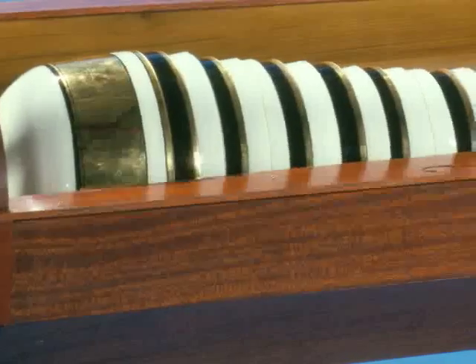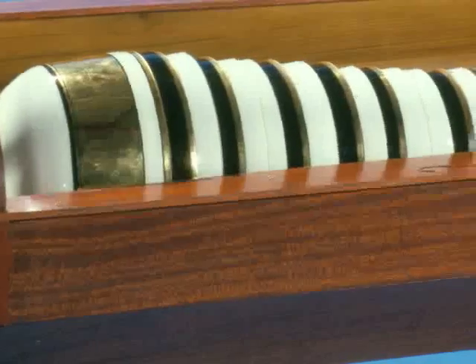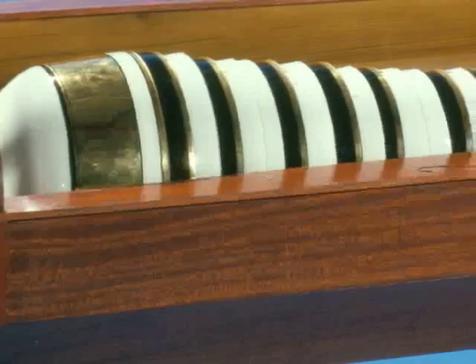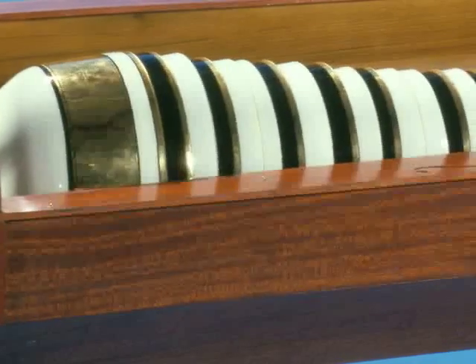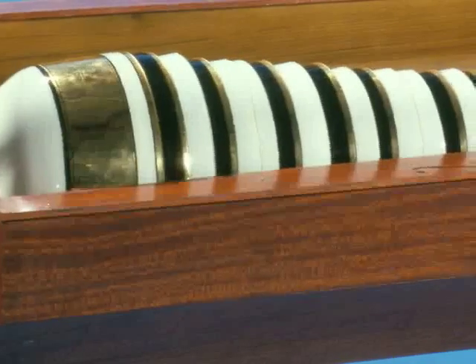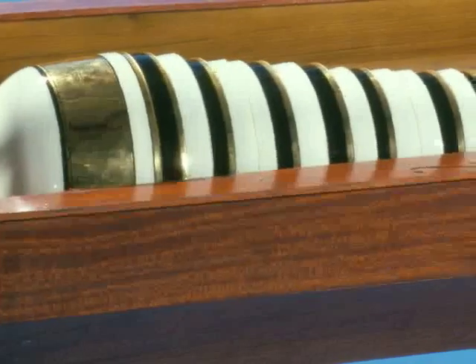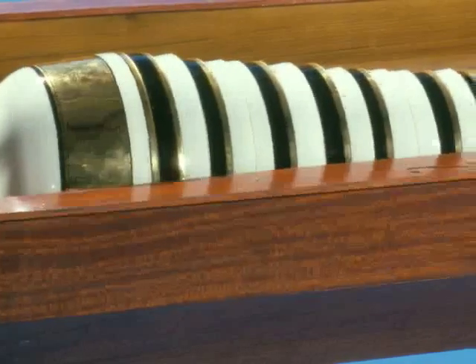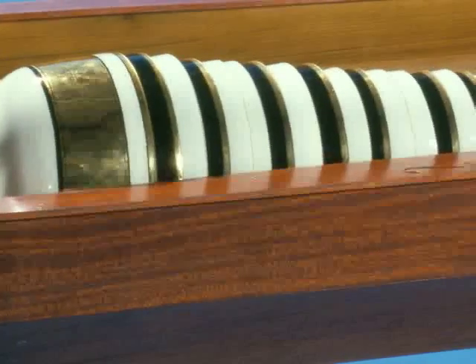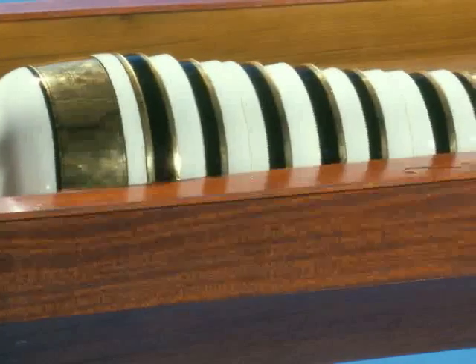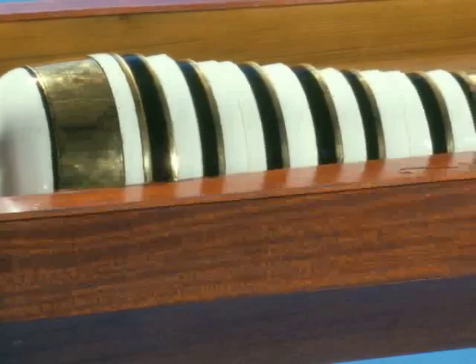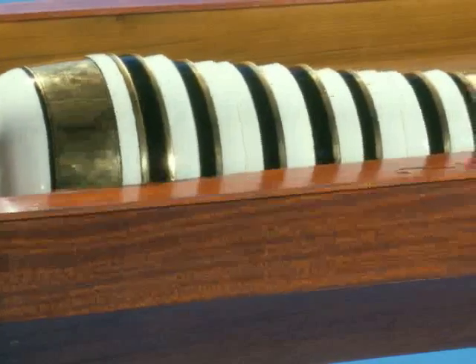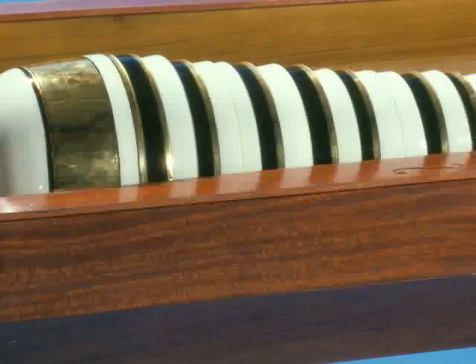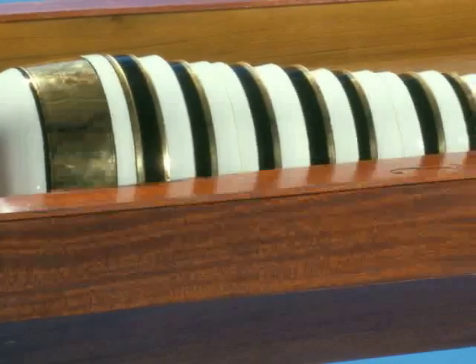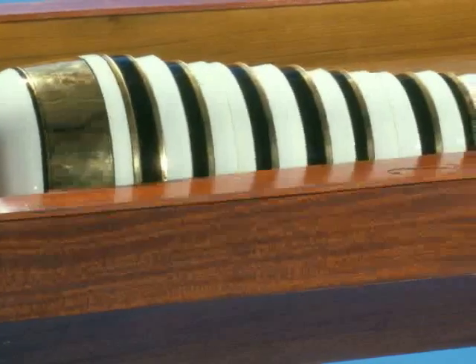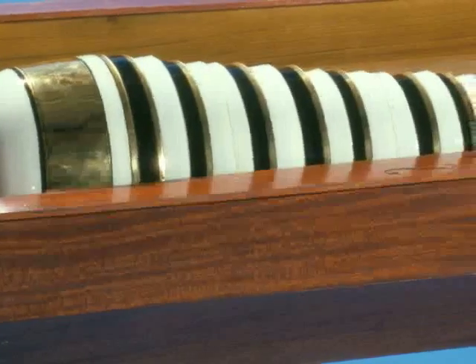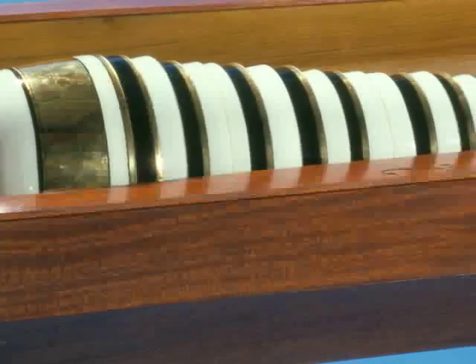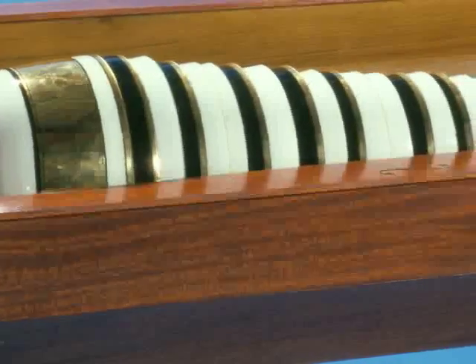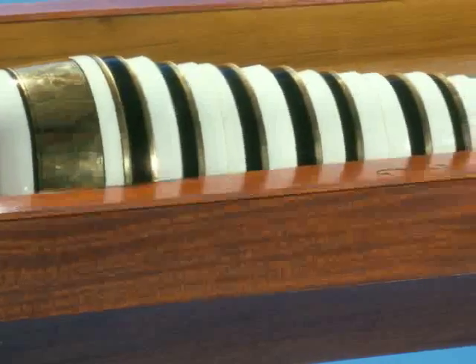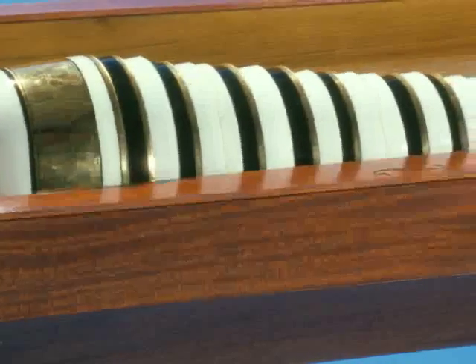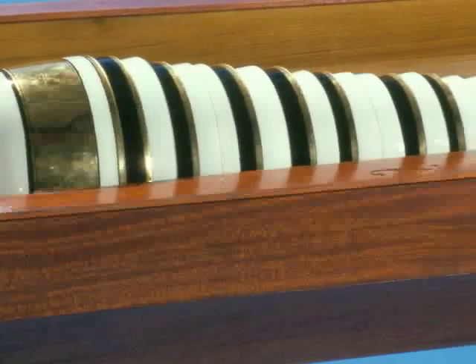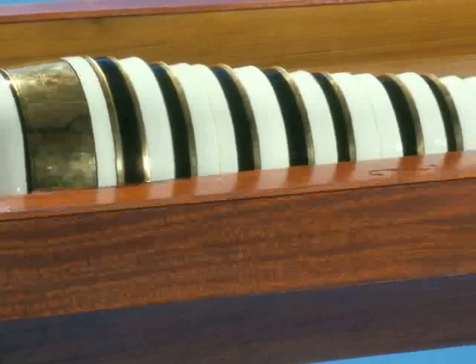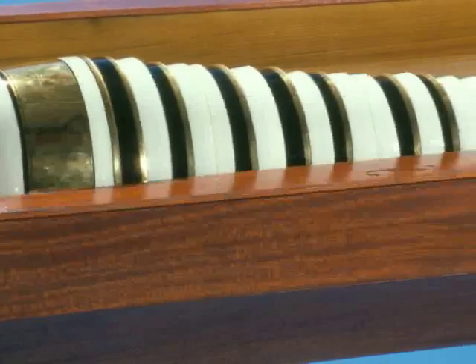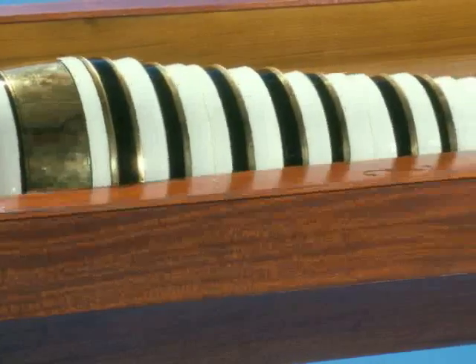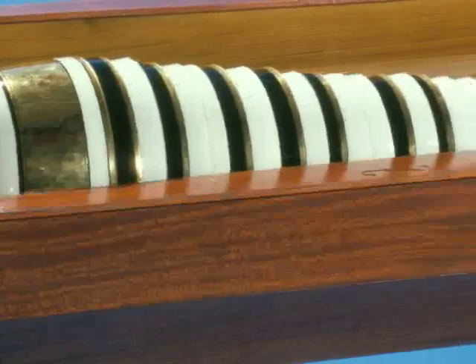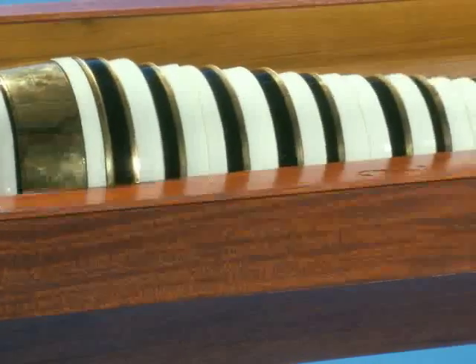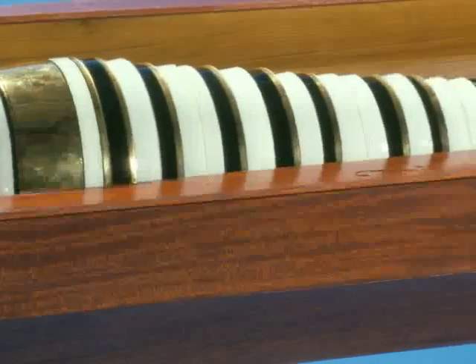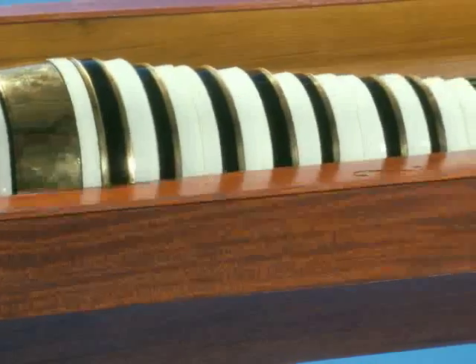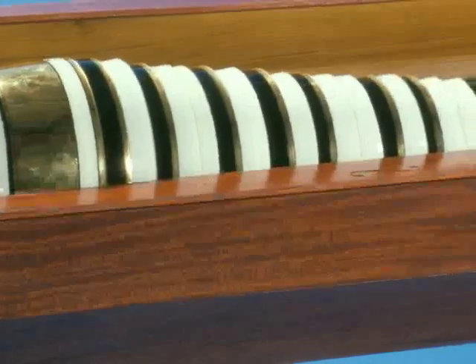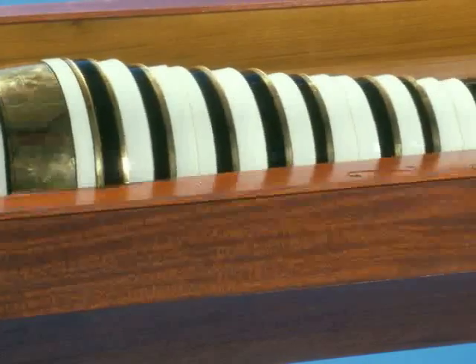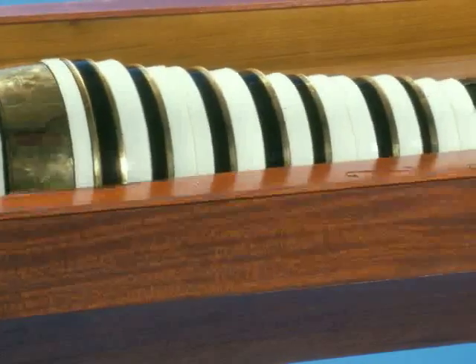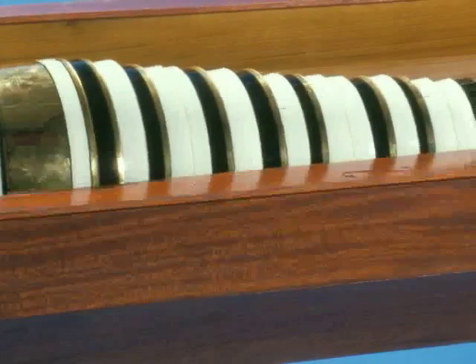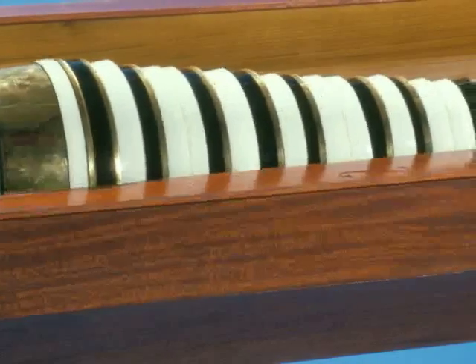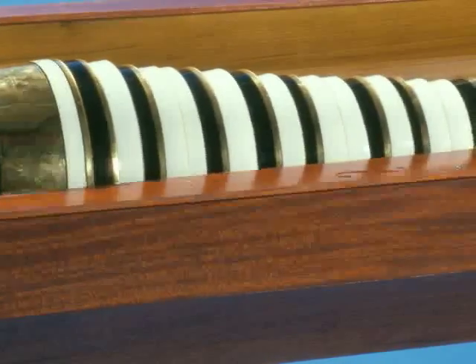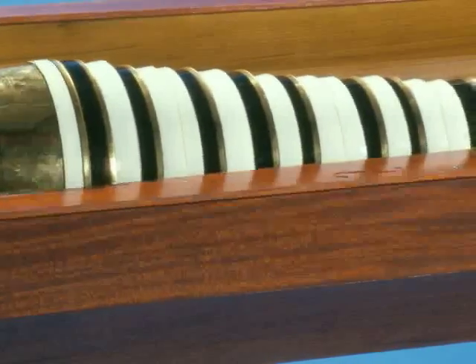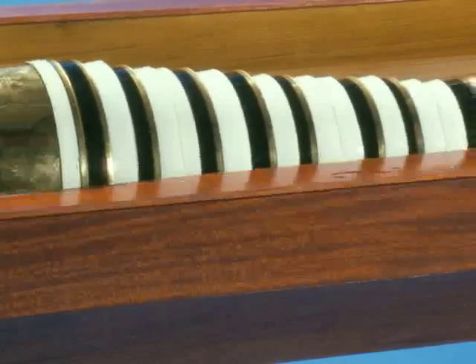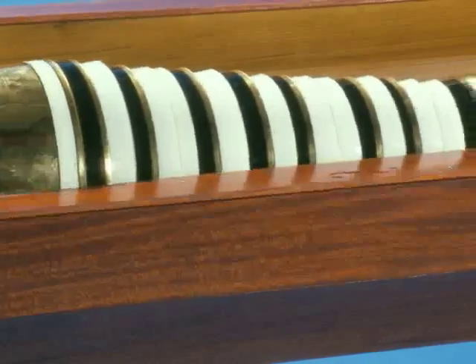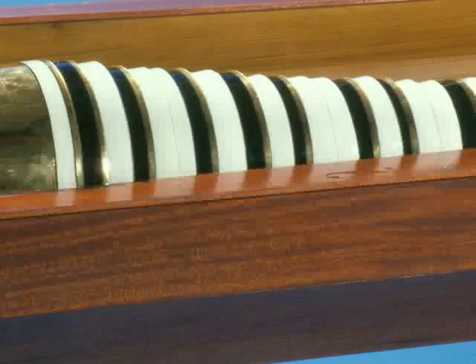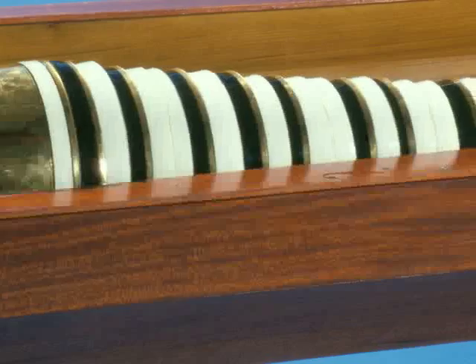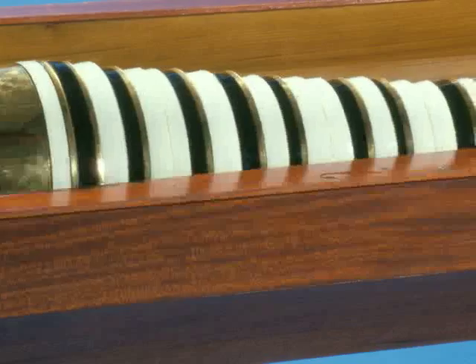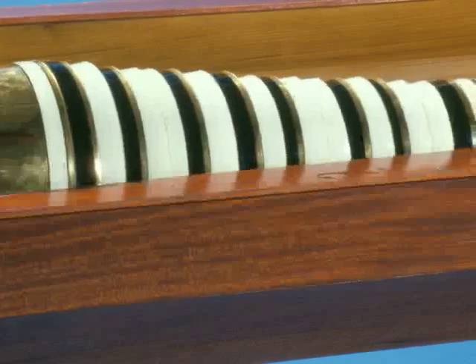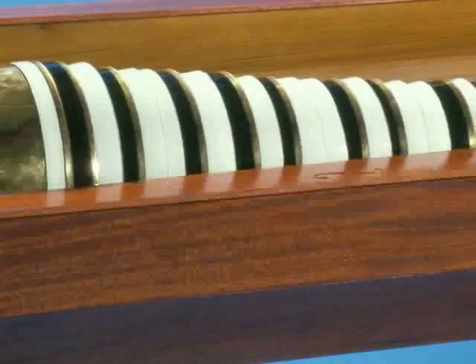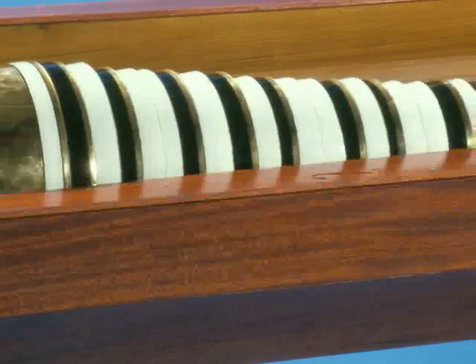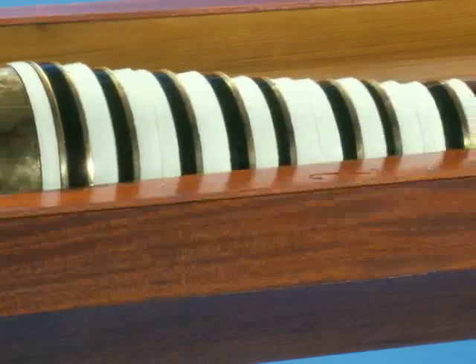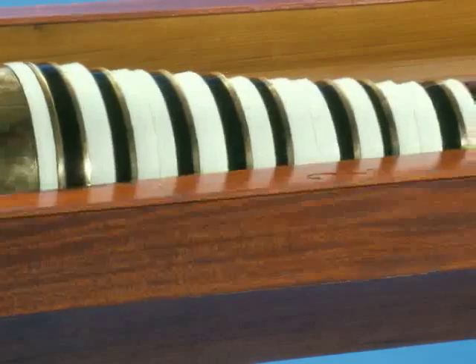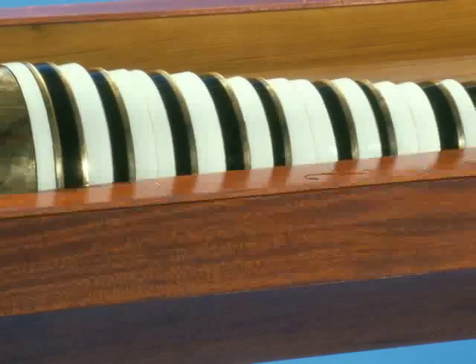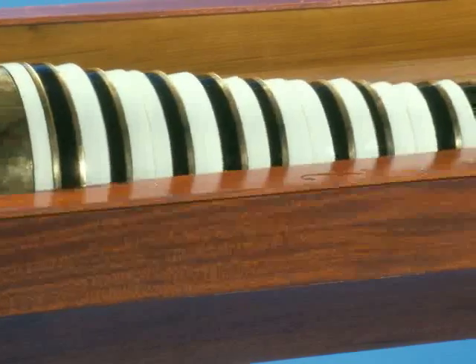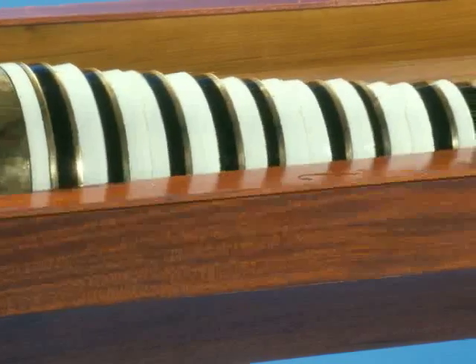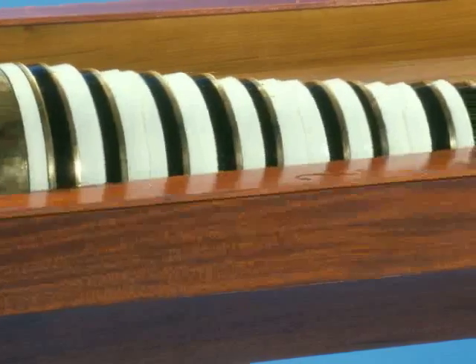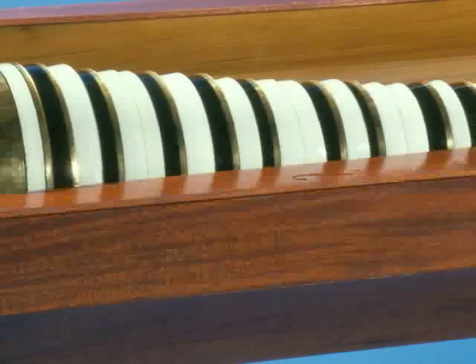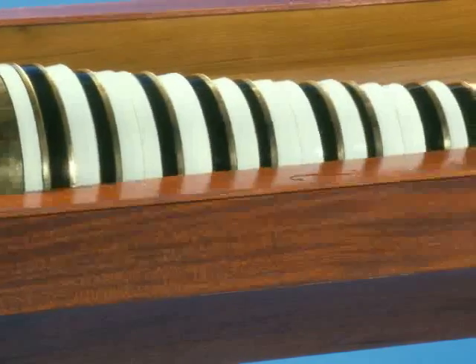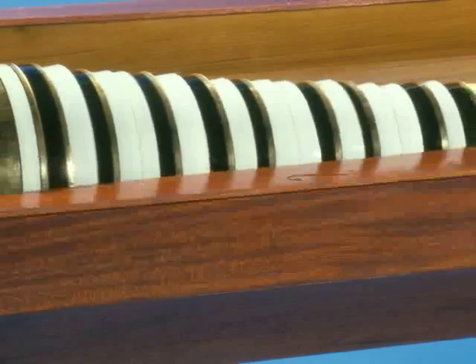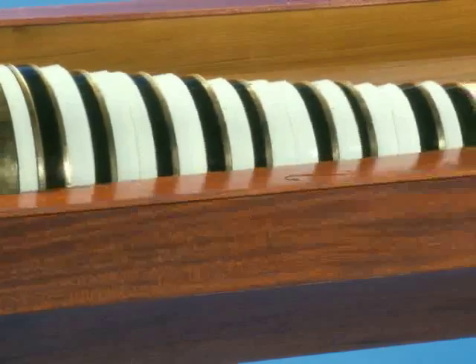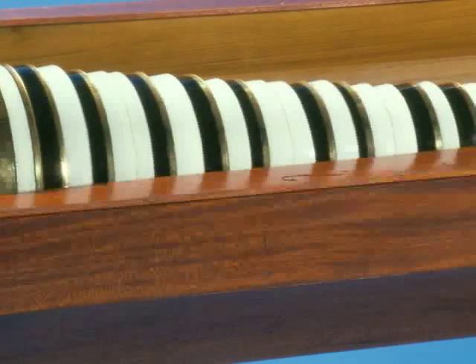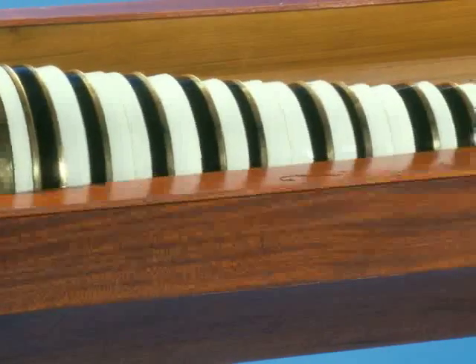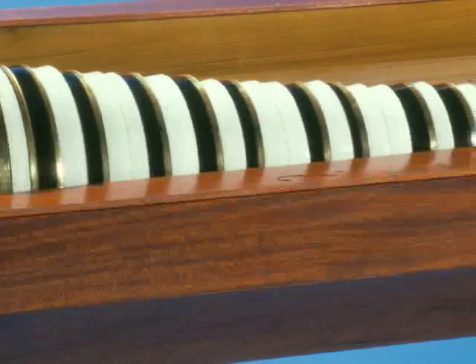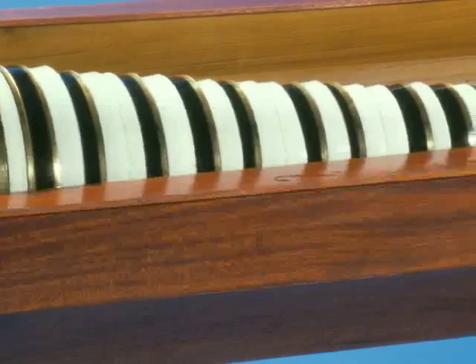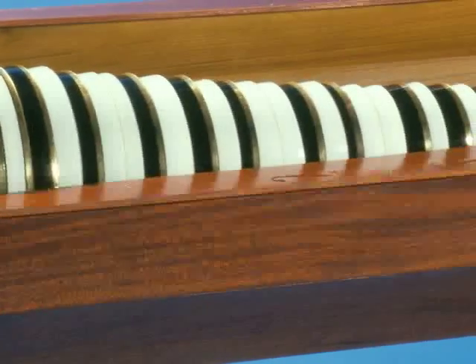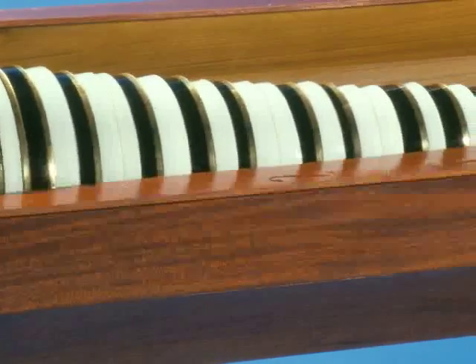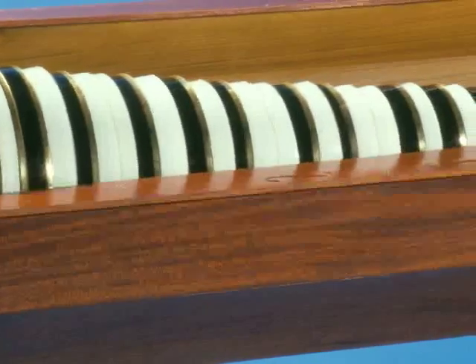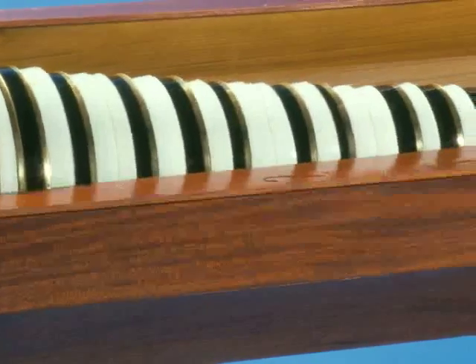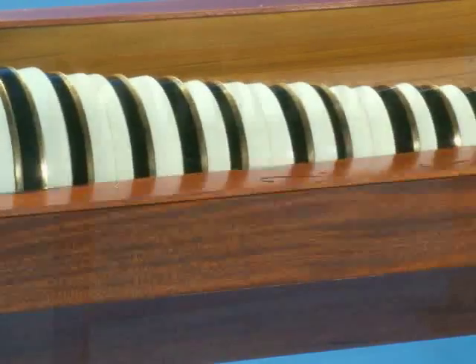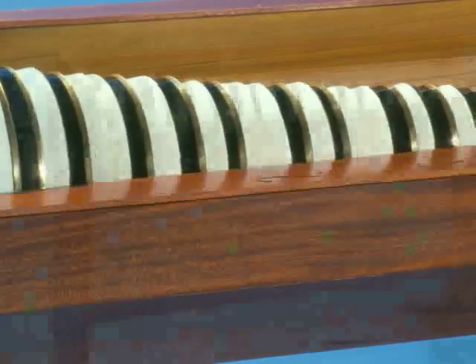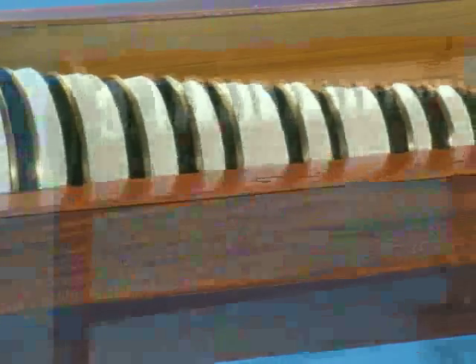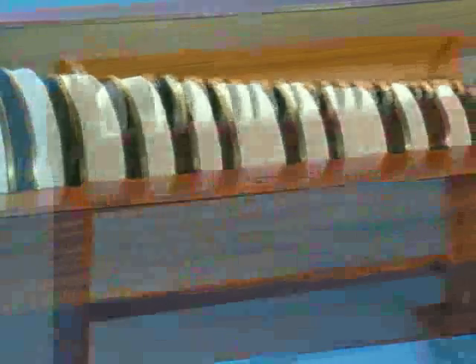The more the glass was cut away, the sharper the pitch. No doubt every bowl has cuts like these to ensure that each note is the correct pitch.